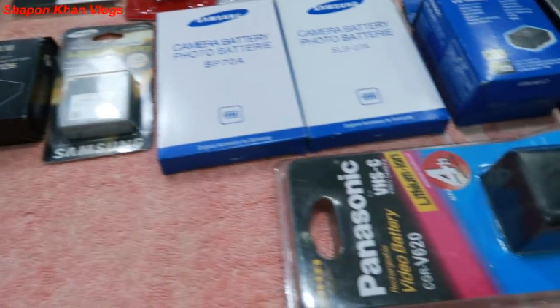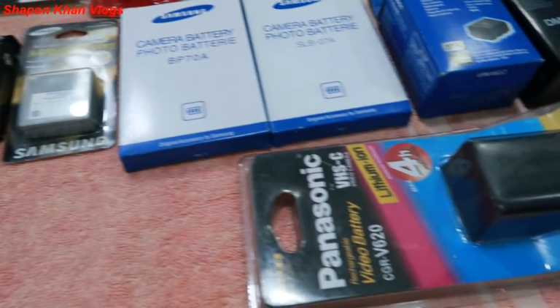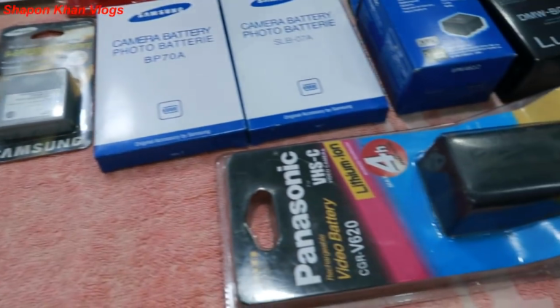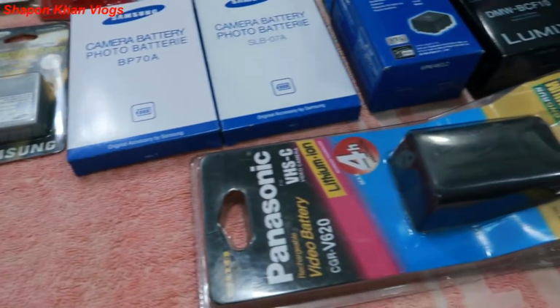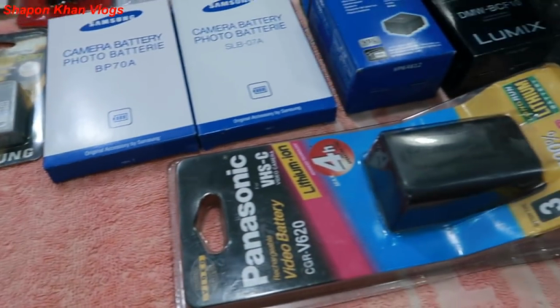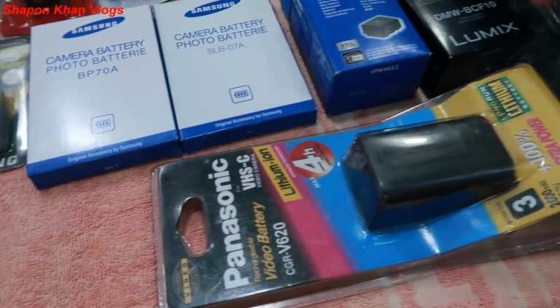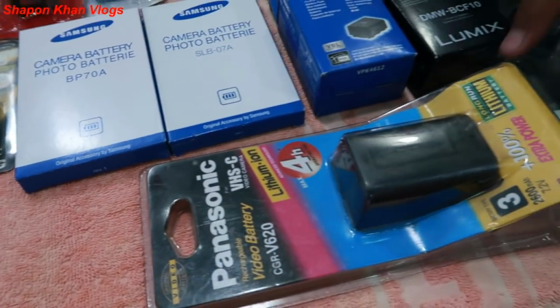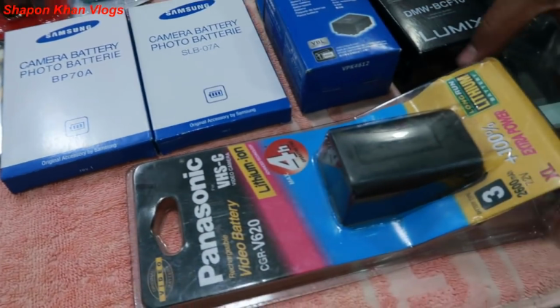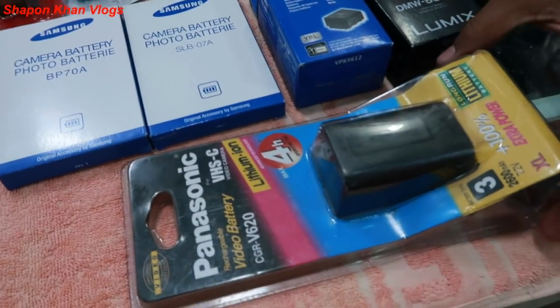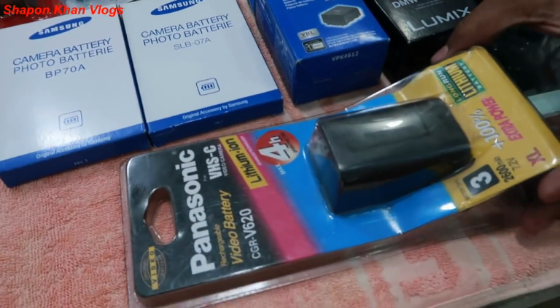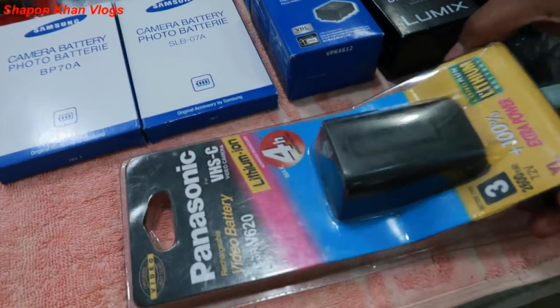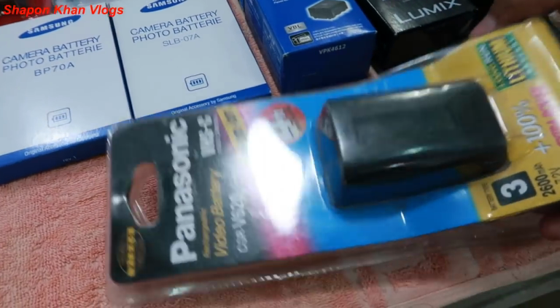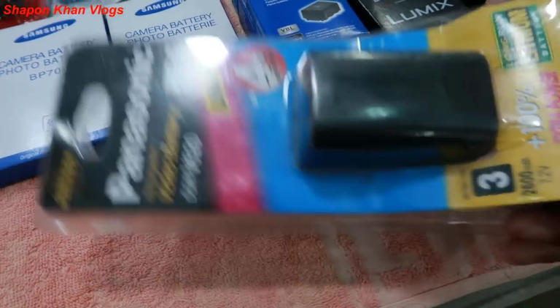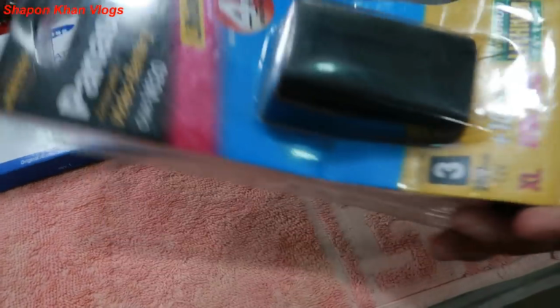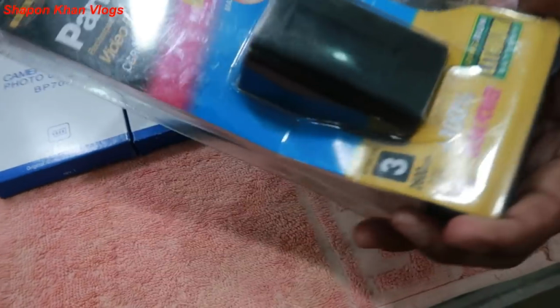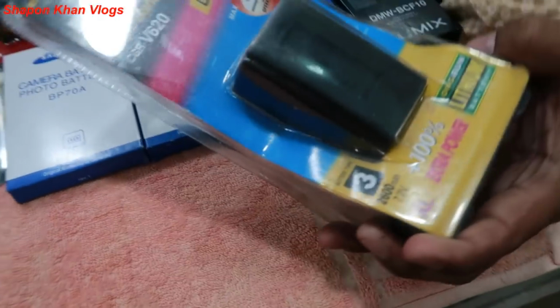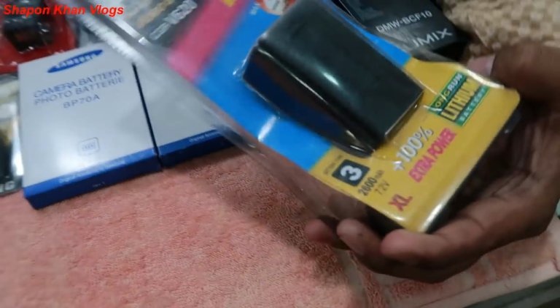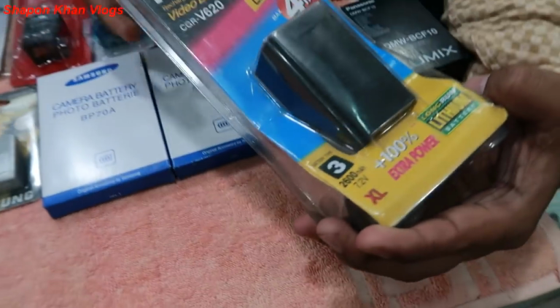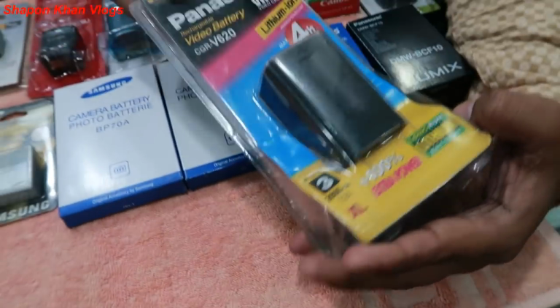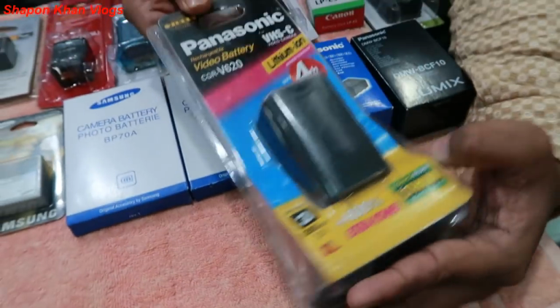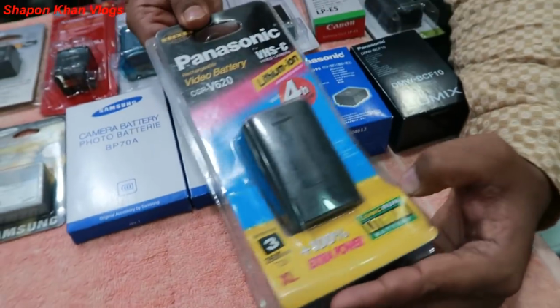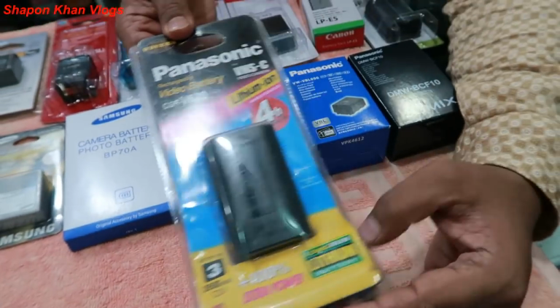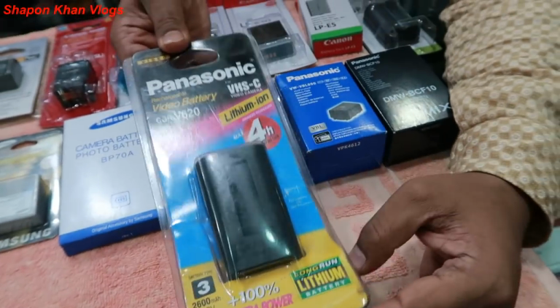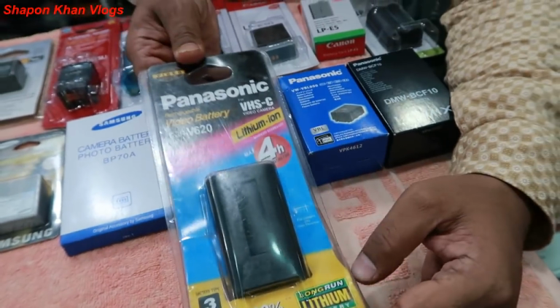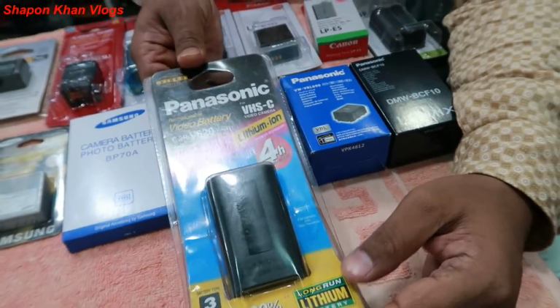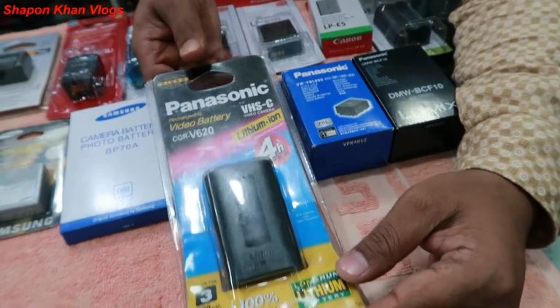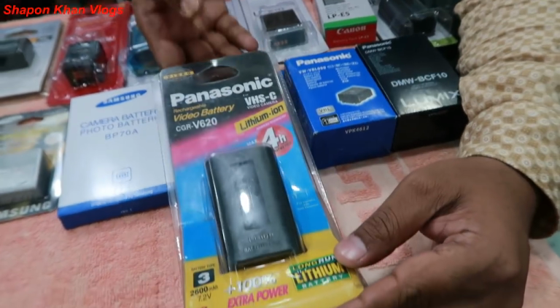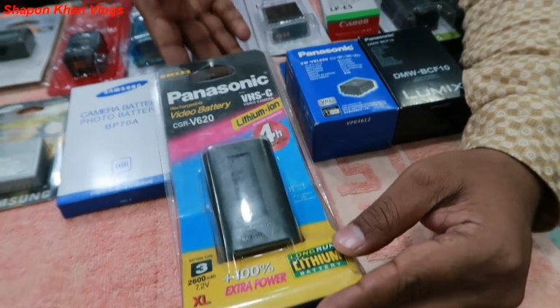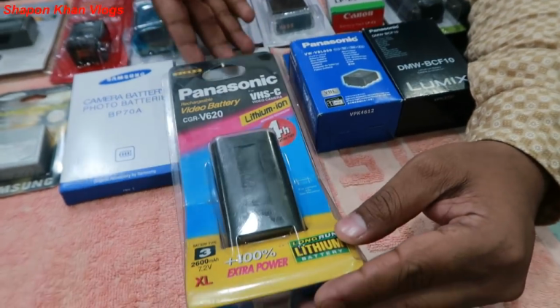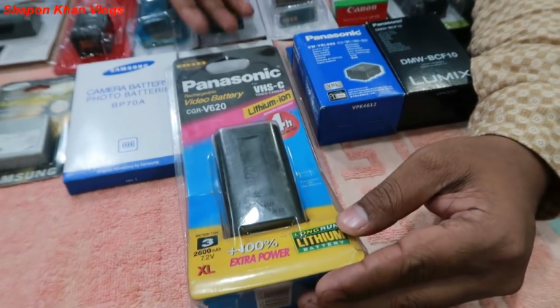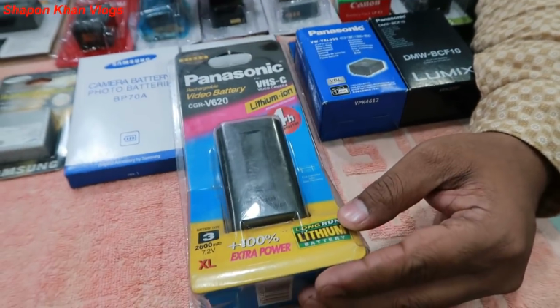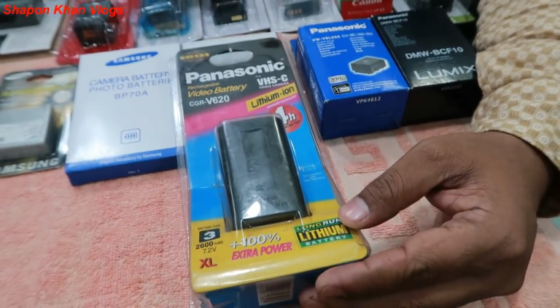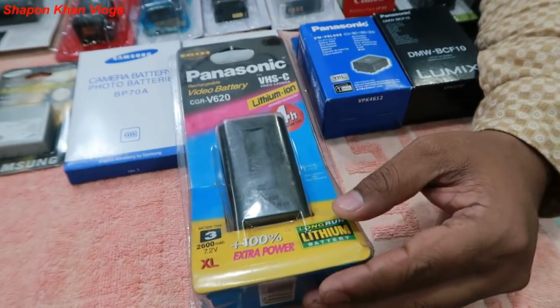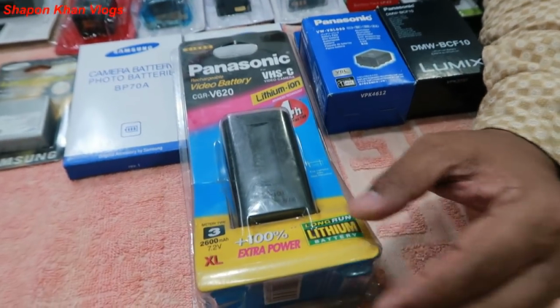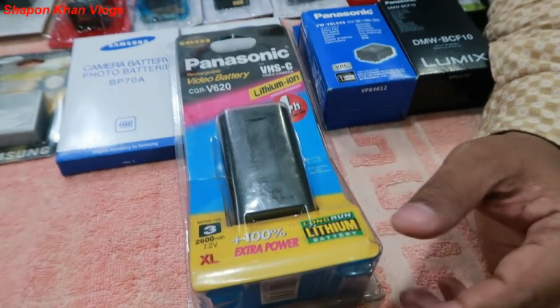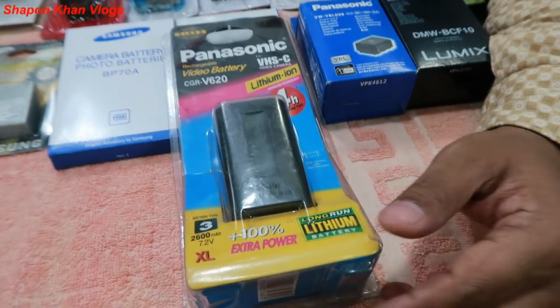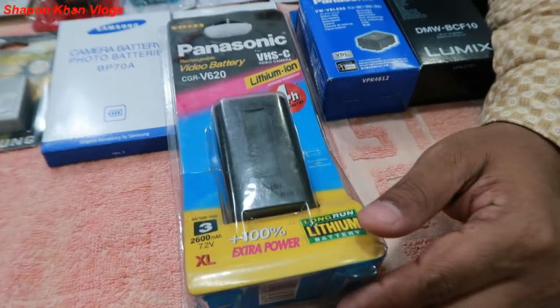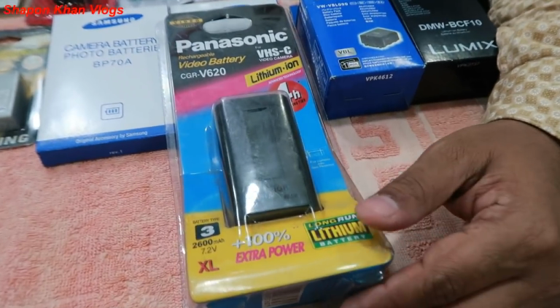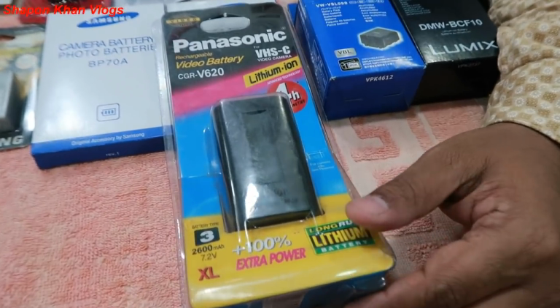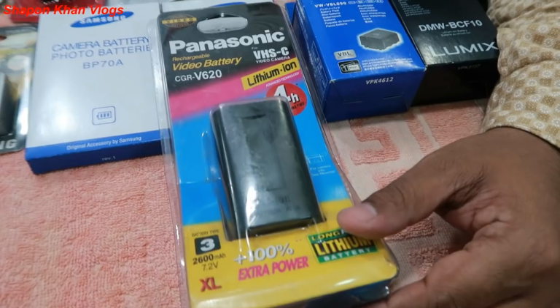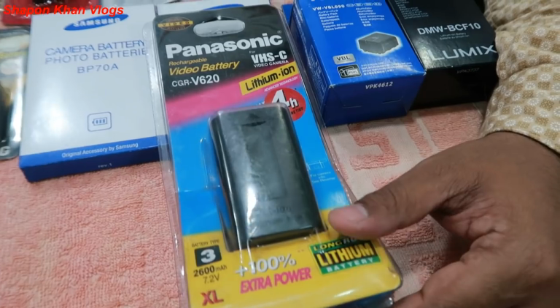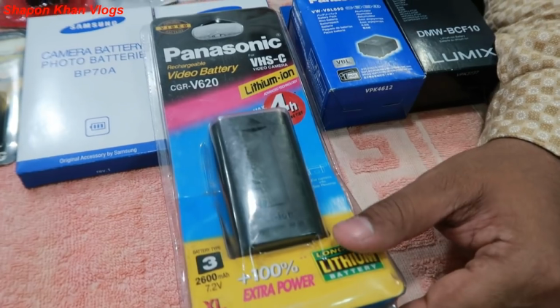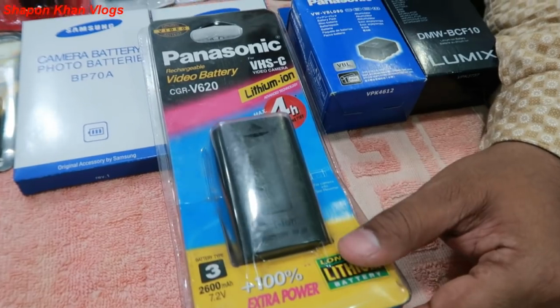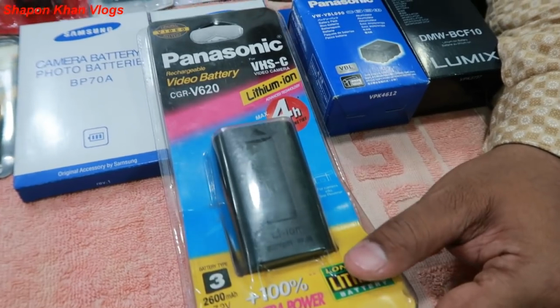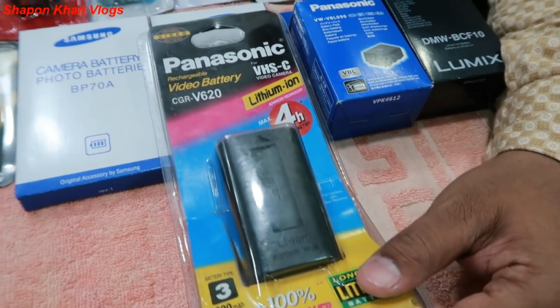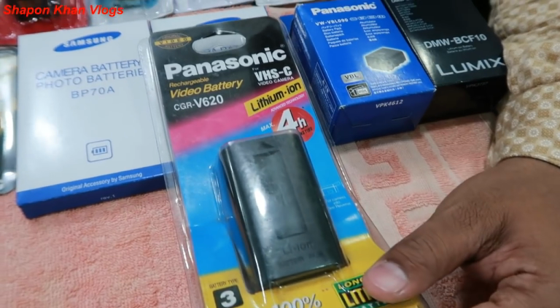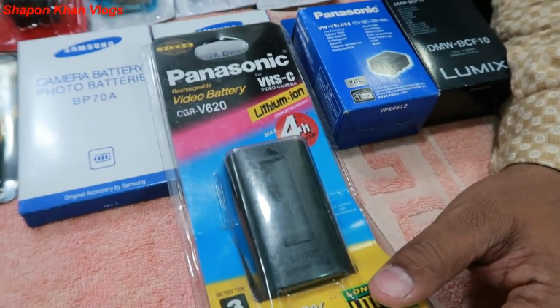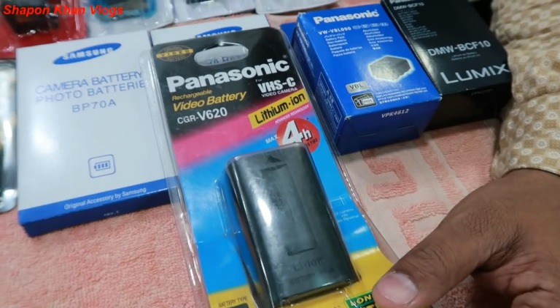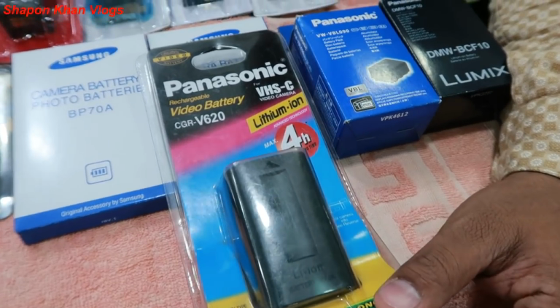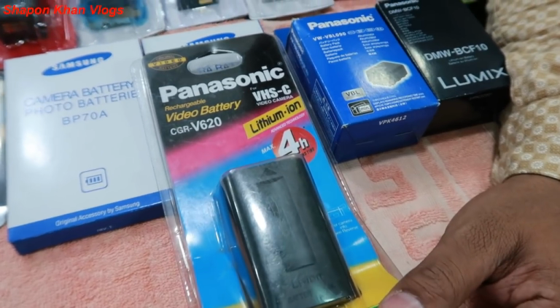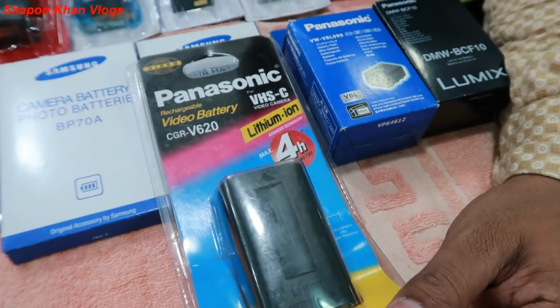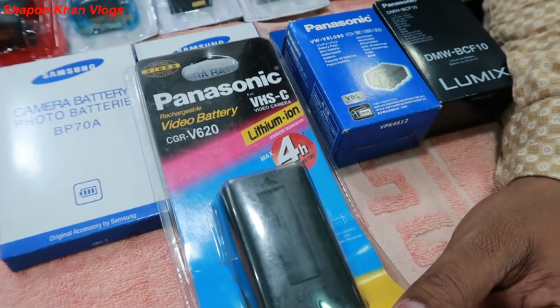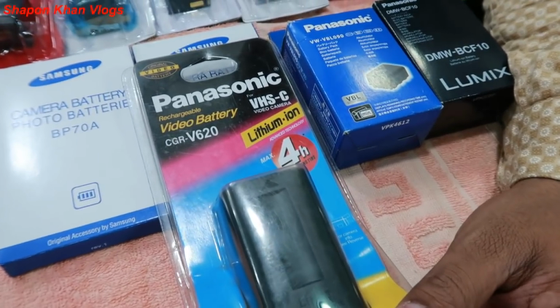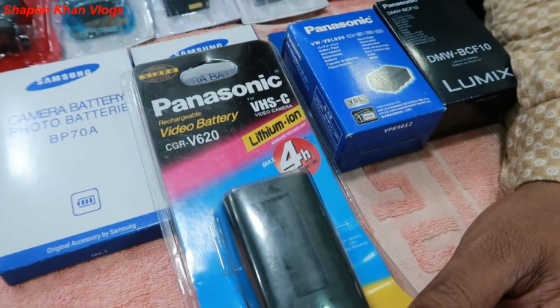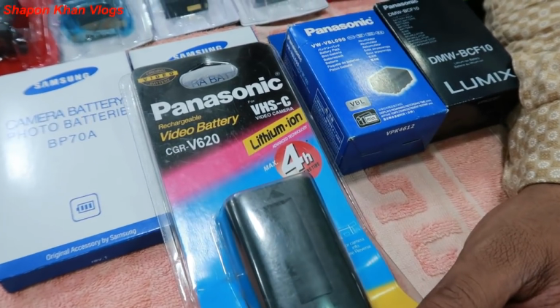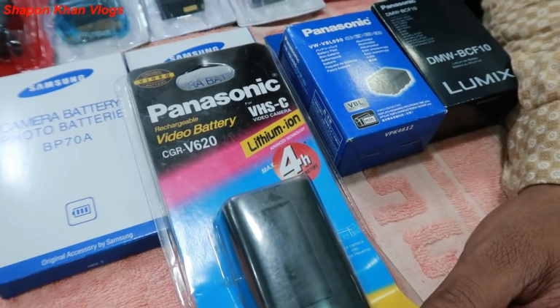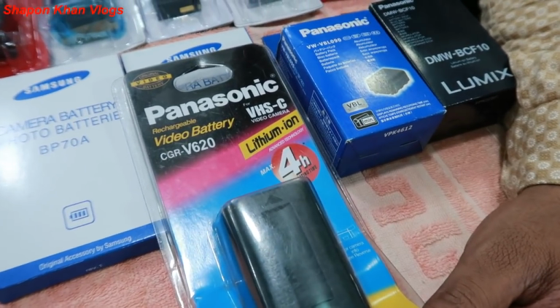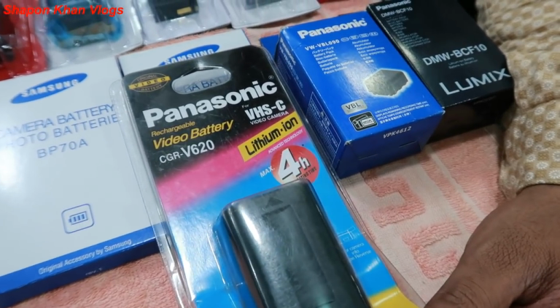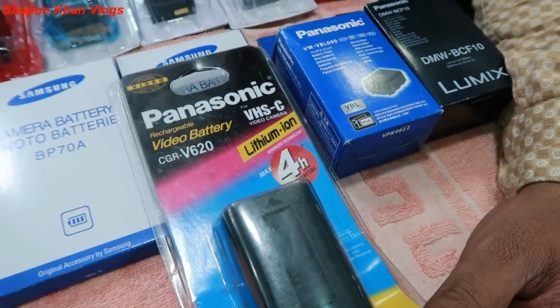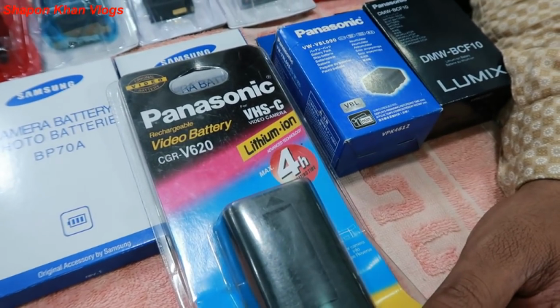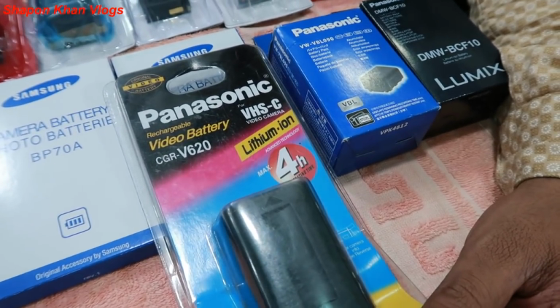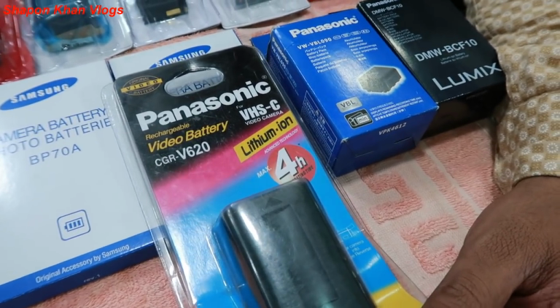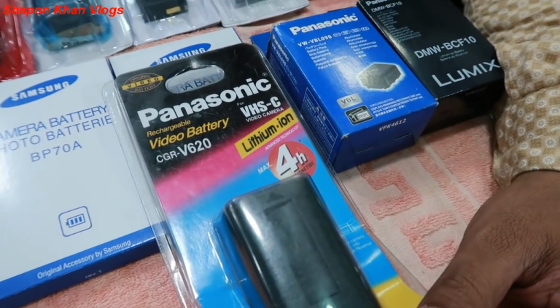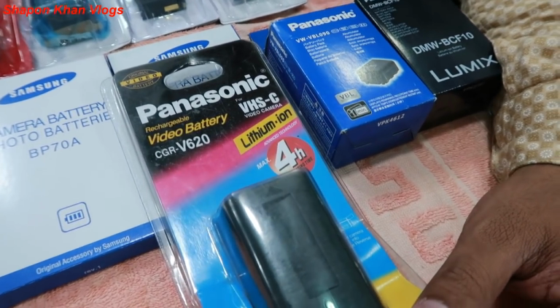This is a Panasonic handy camera battery. The battery is available. This is the model.